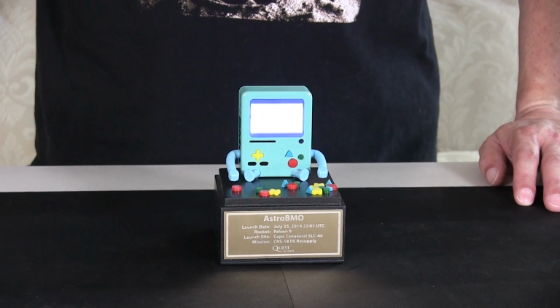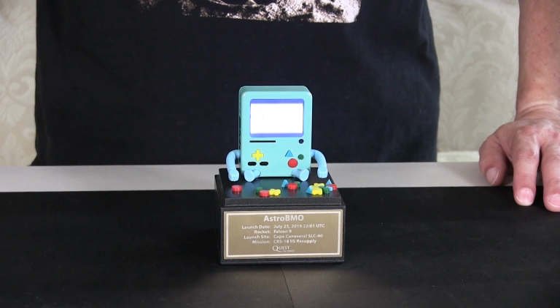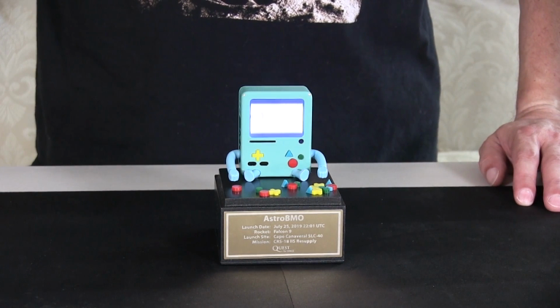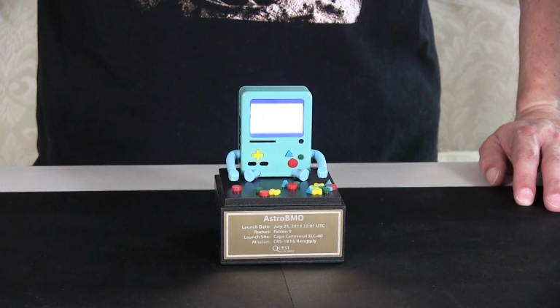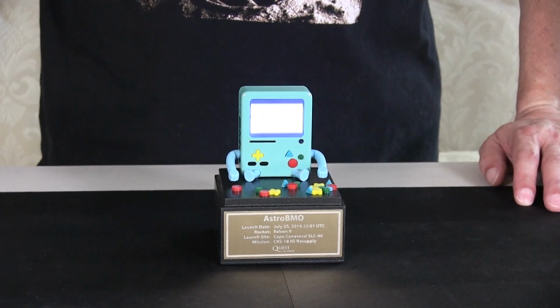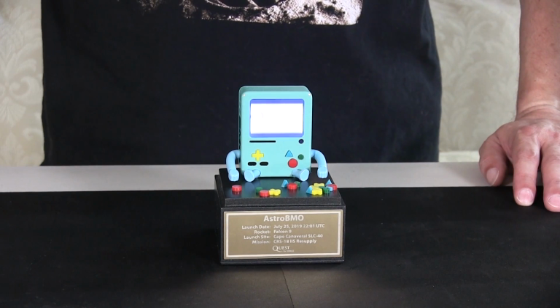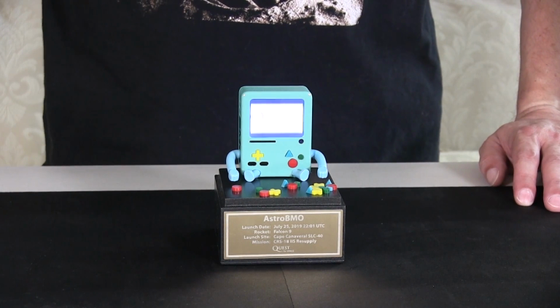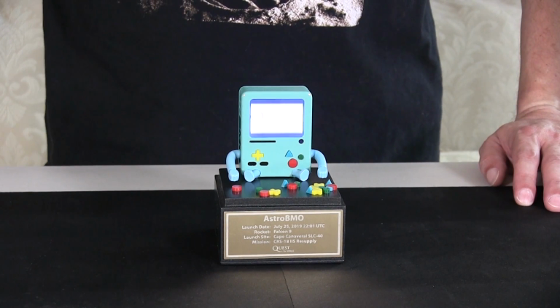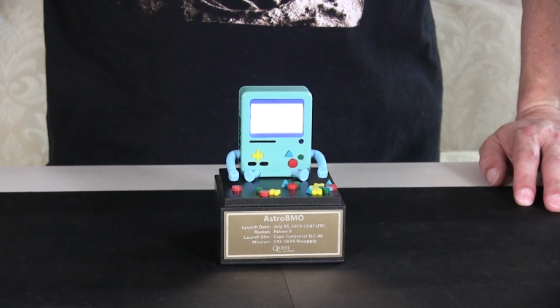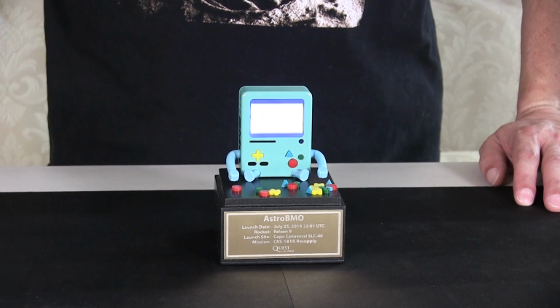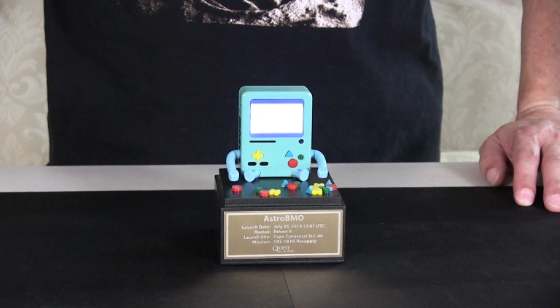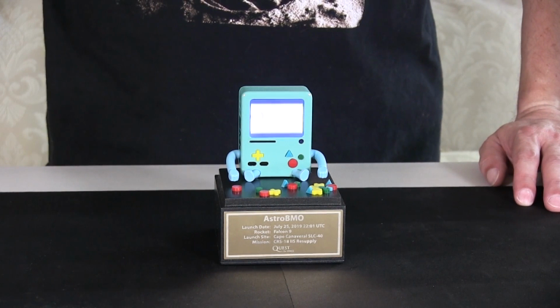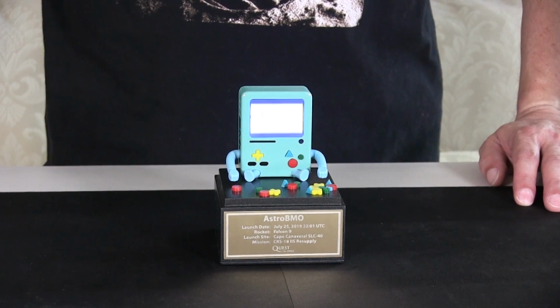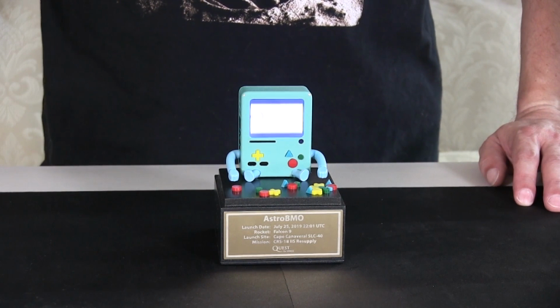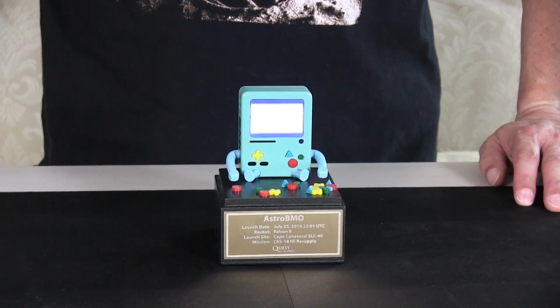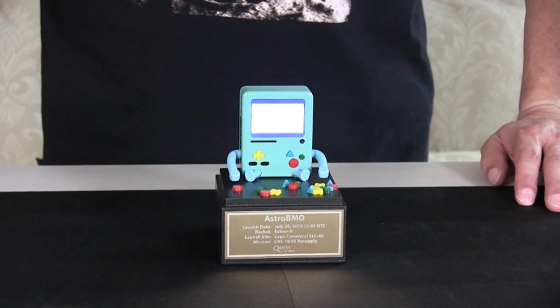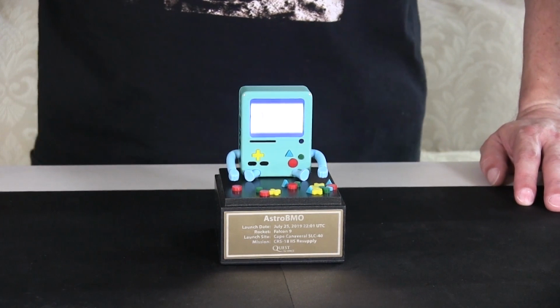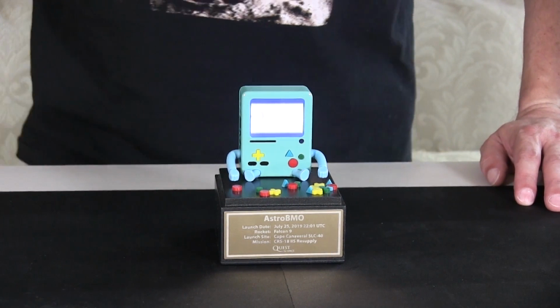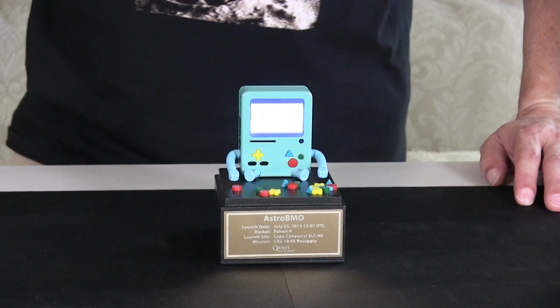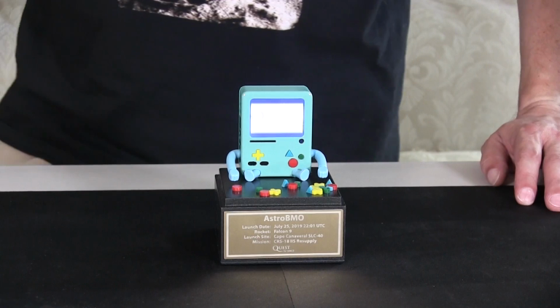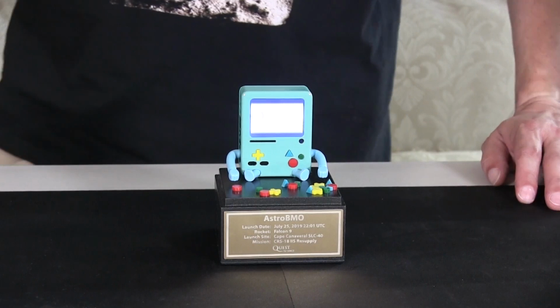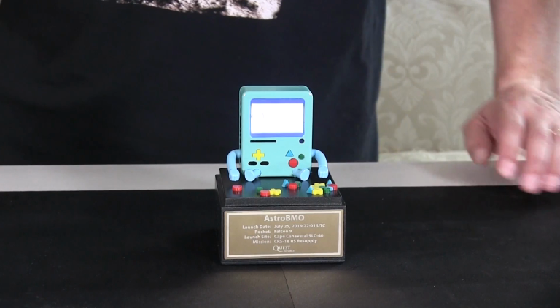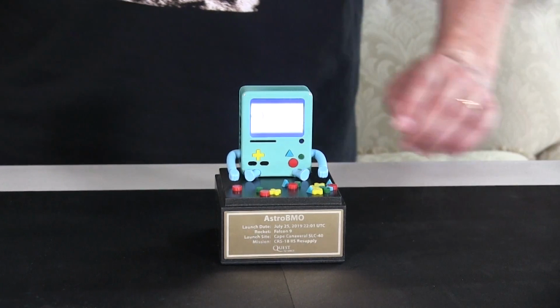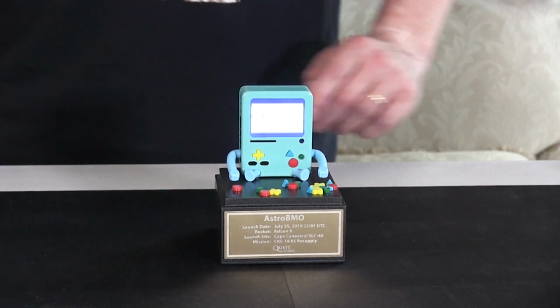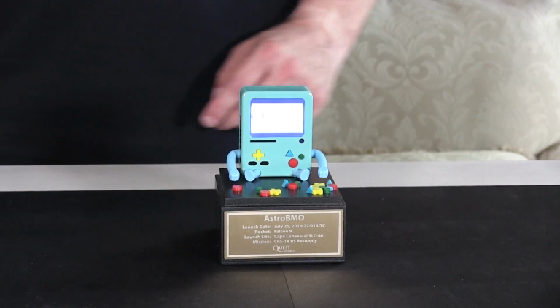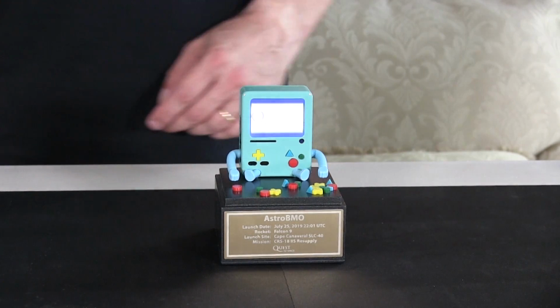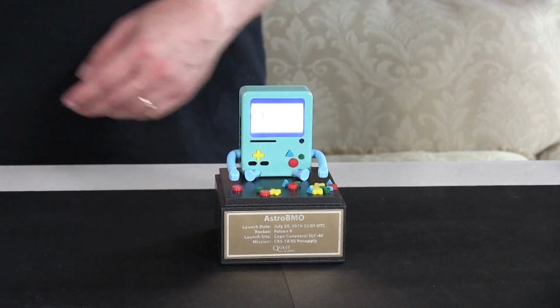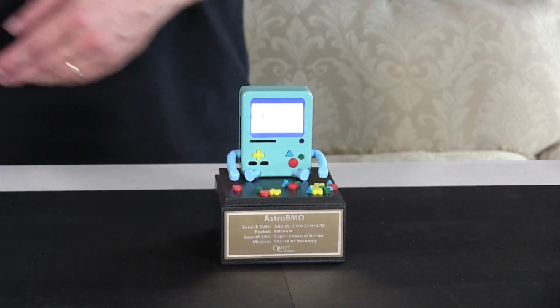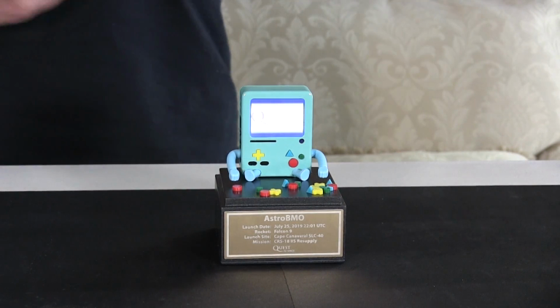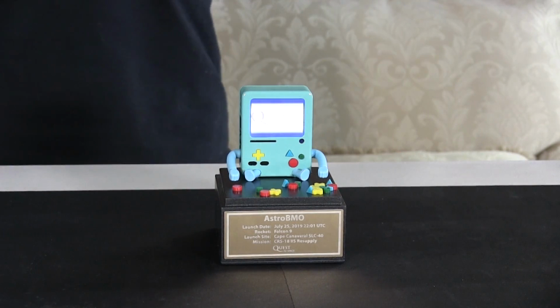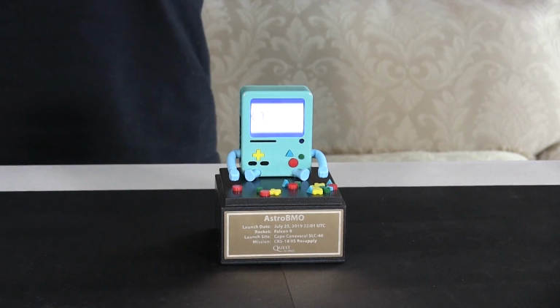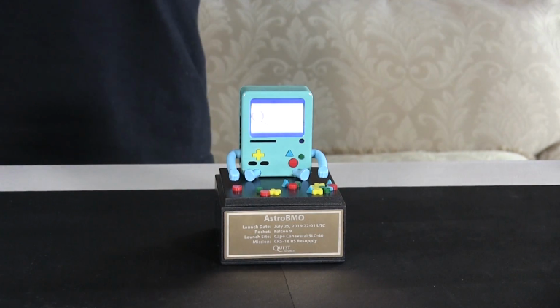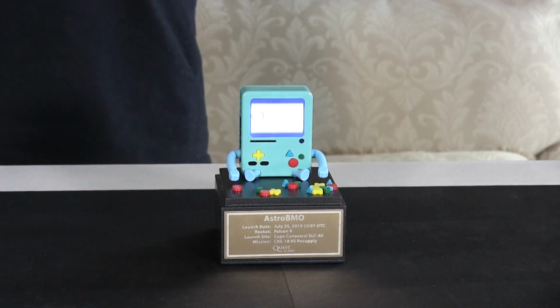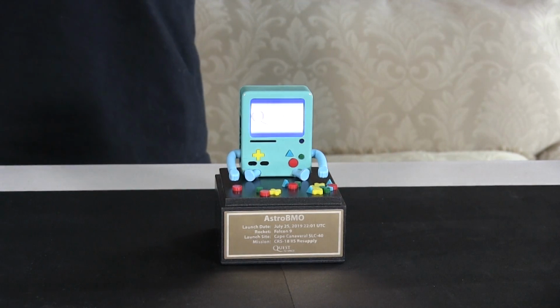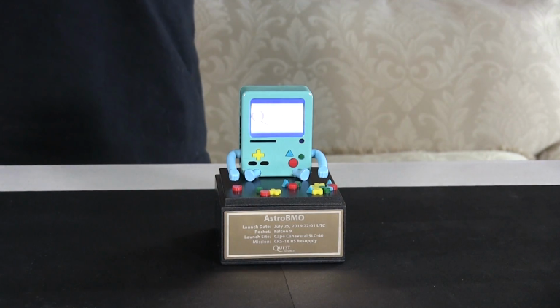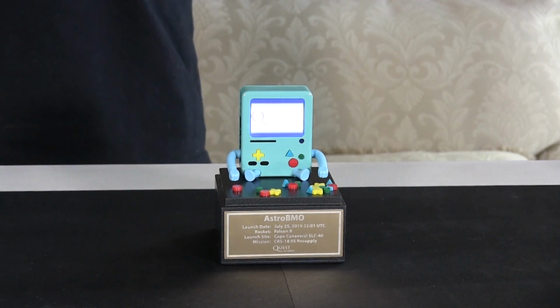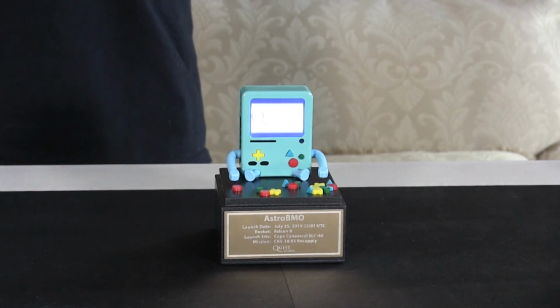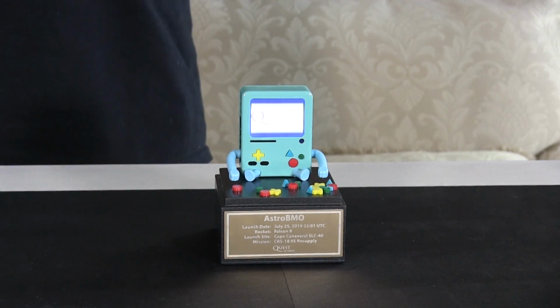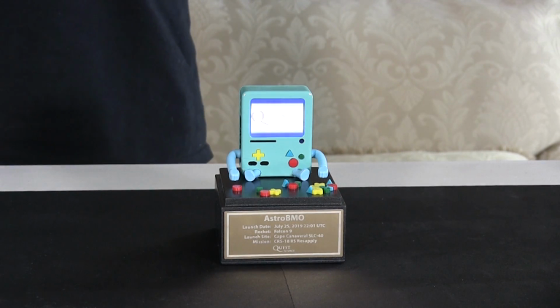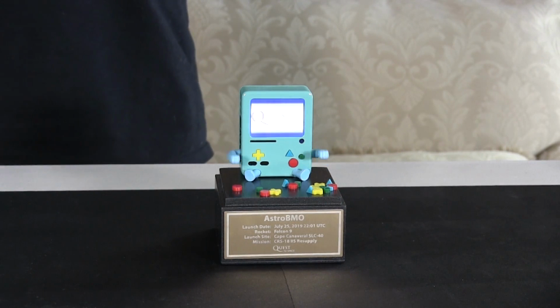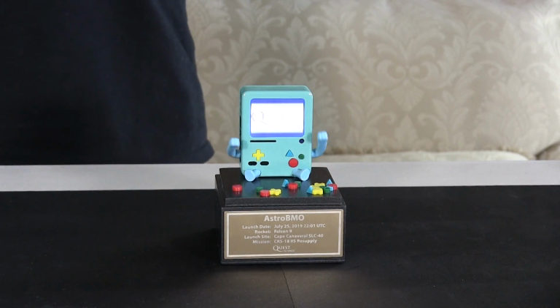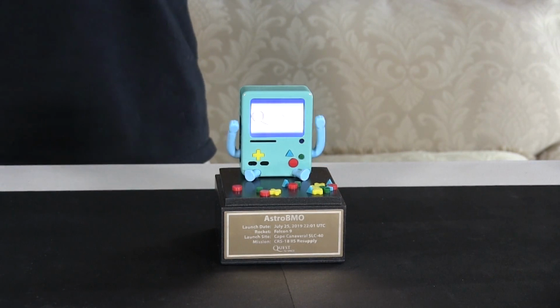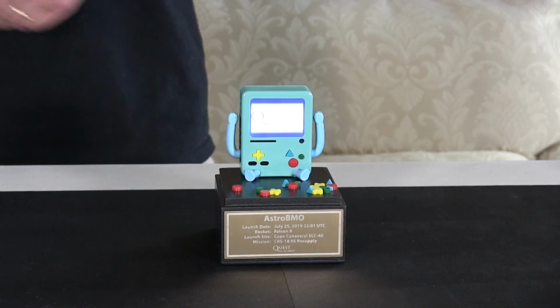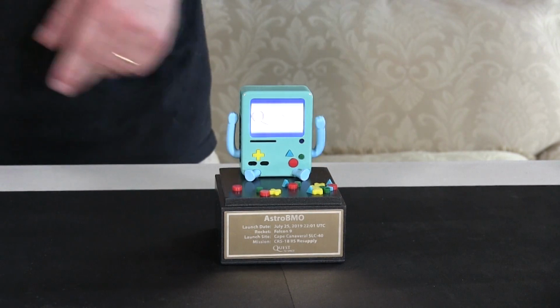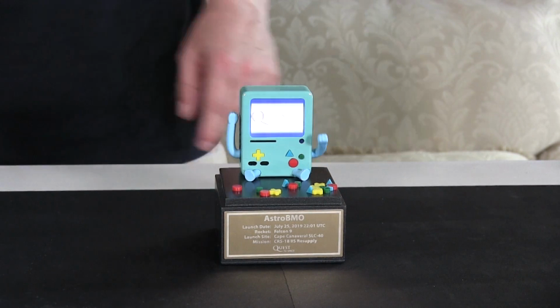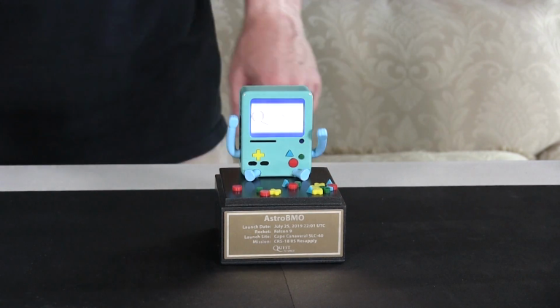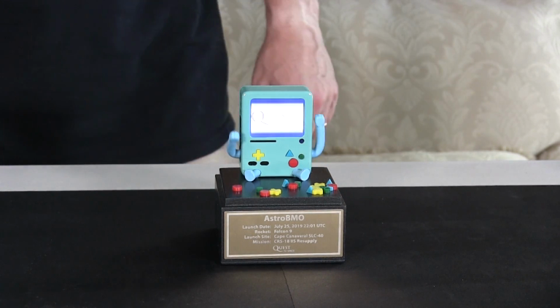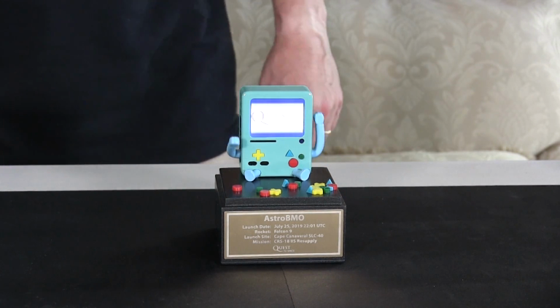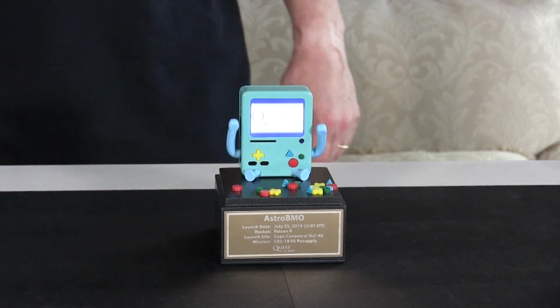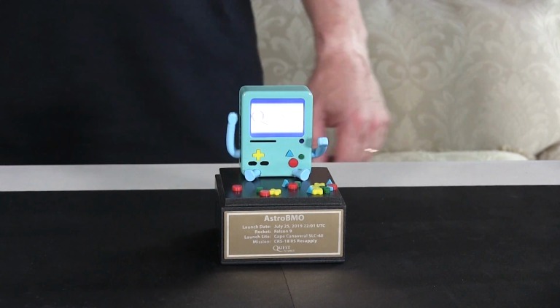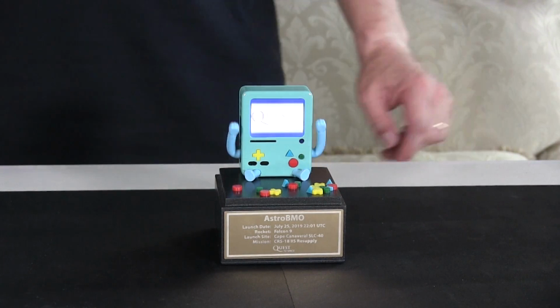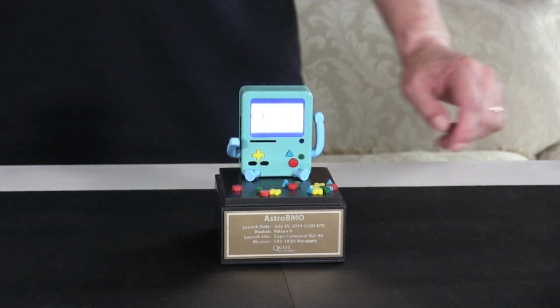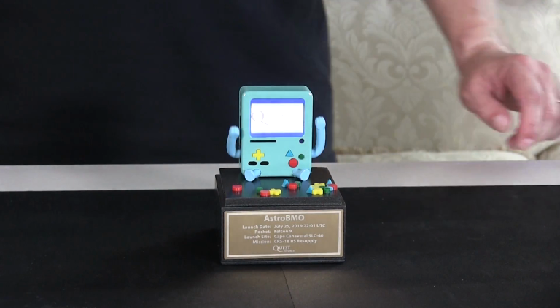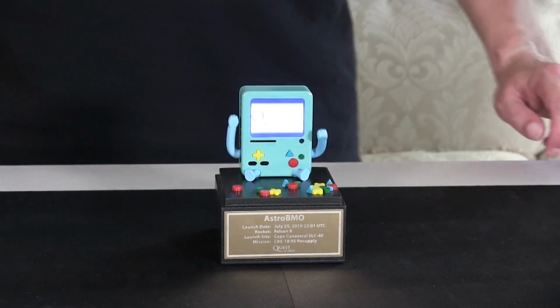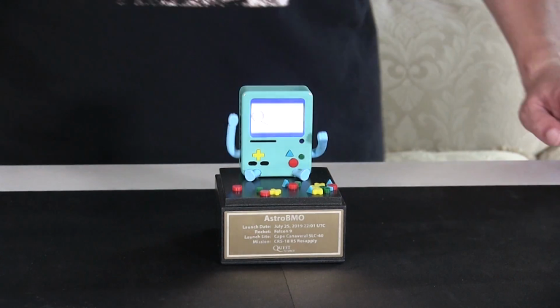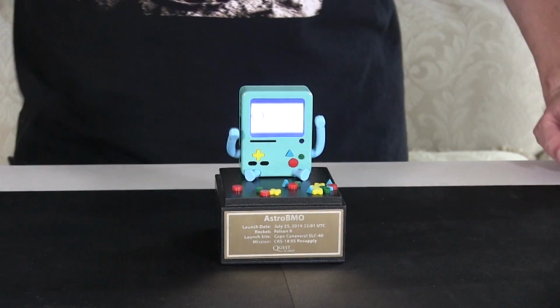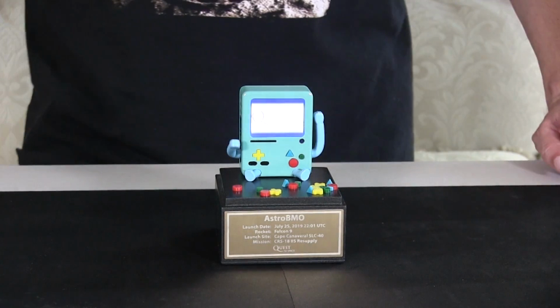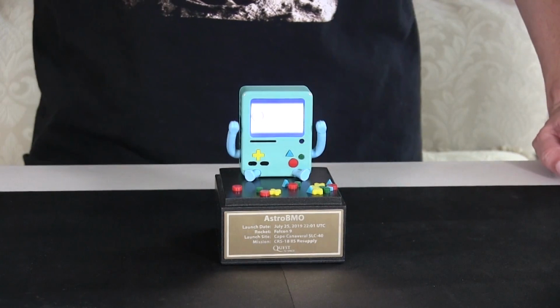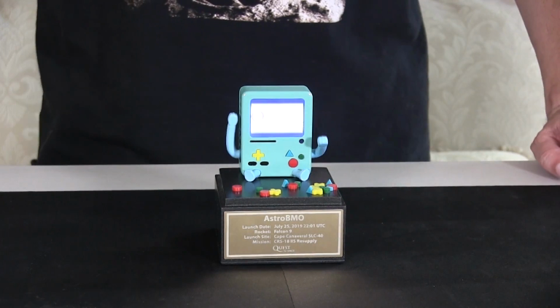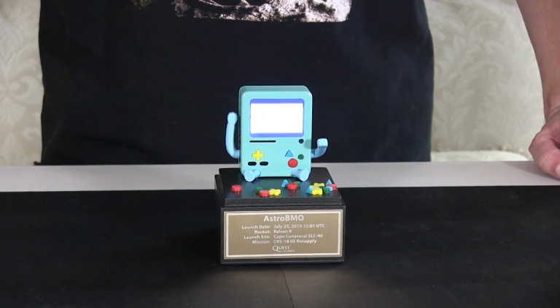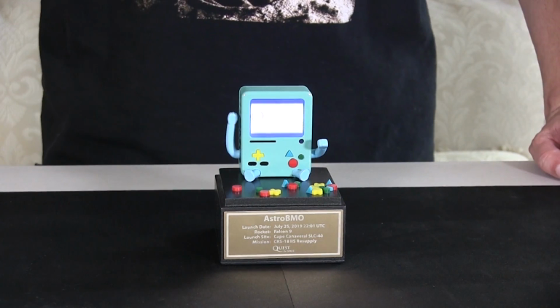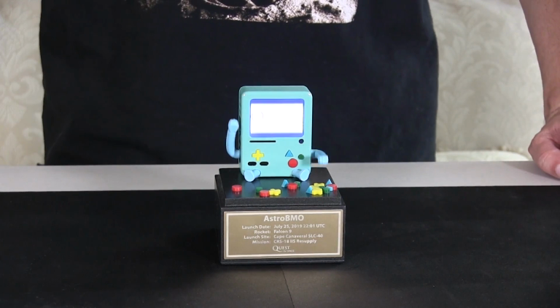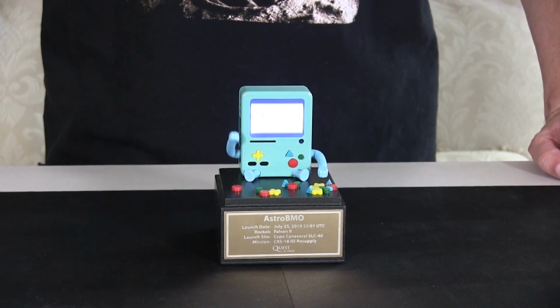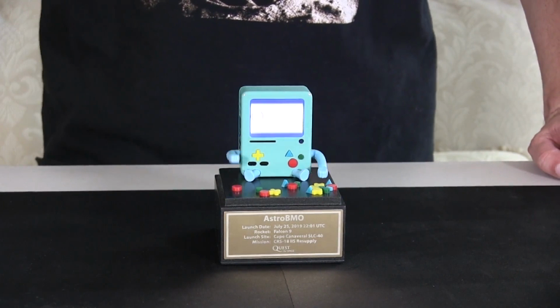Pretty cool stuff. And if BMO gets really crazy, you can just go wild up there. That is going wild.